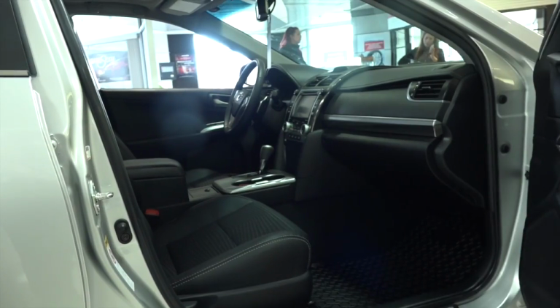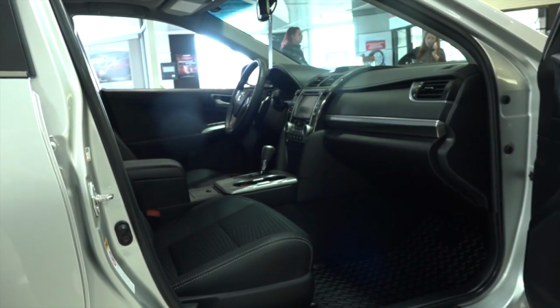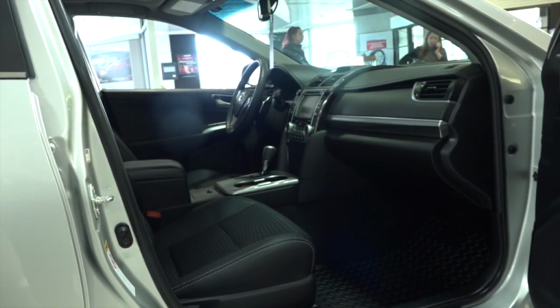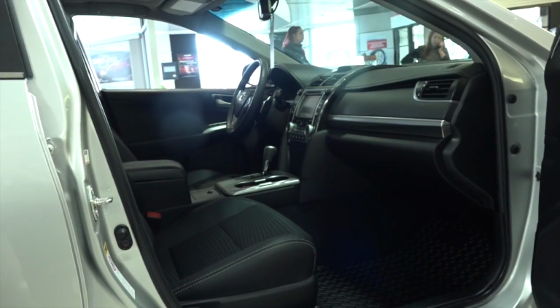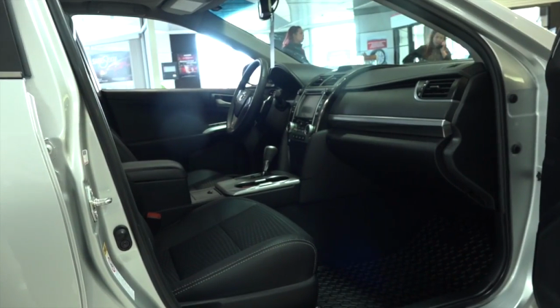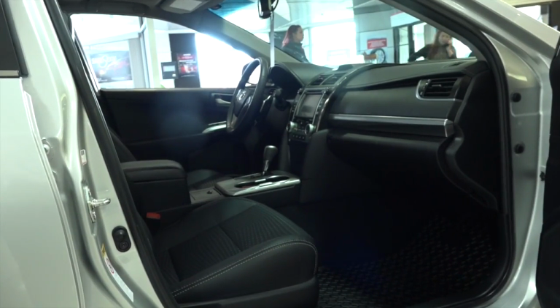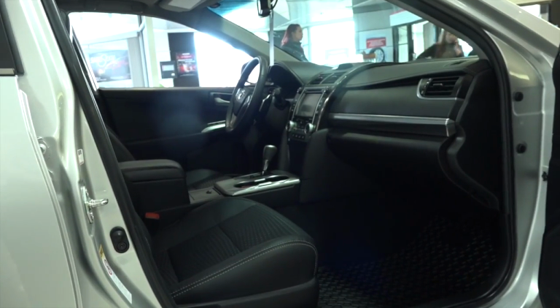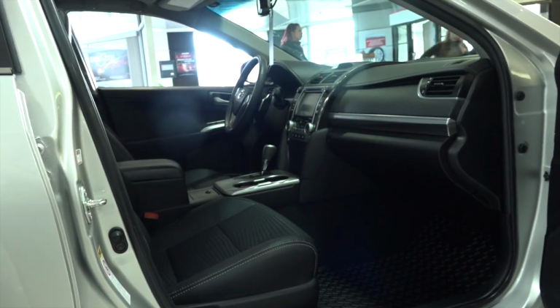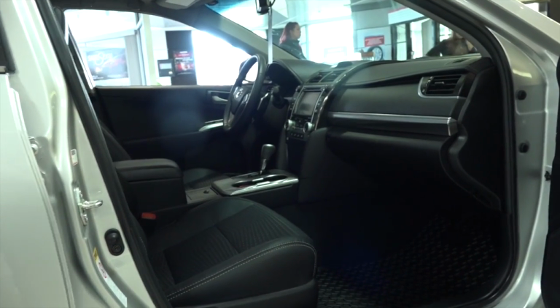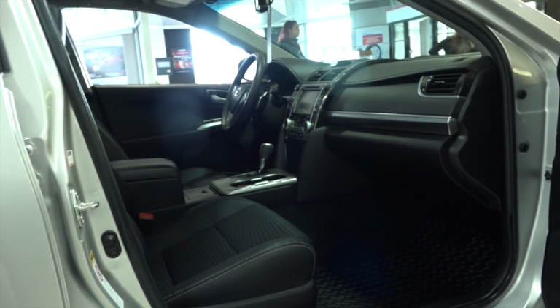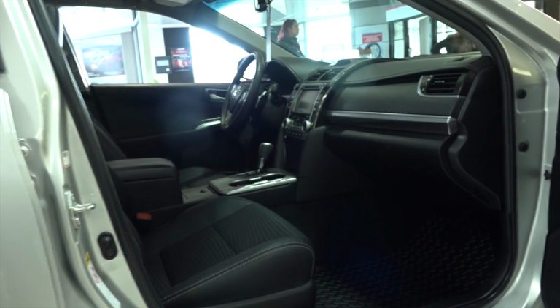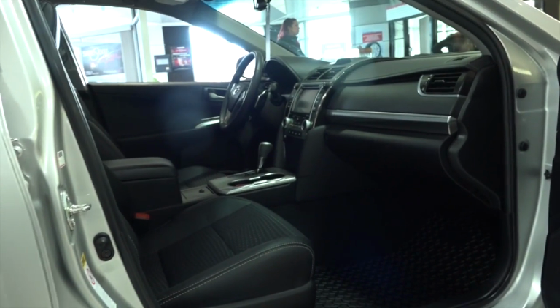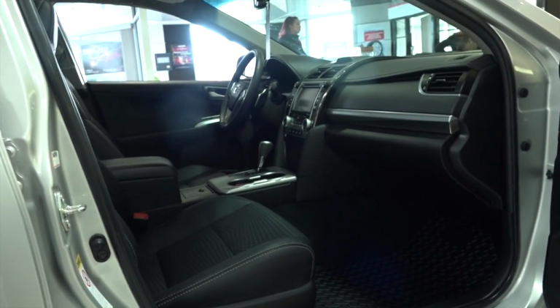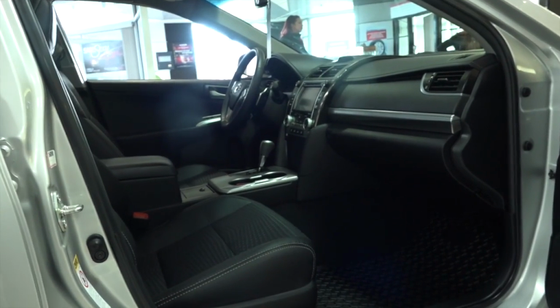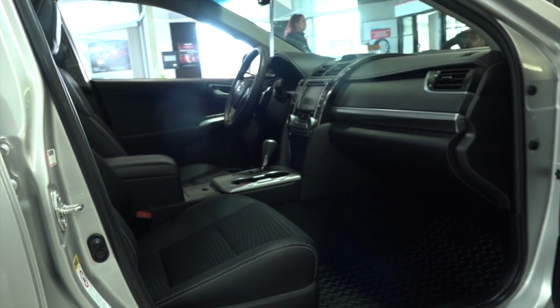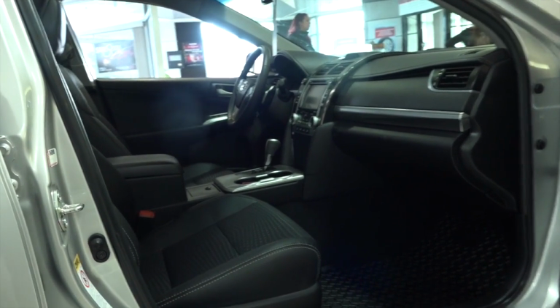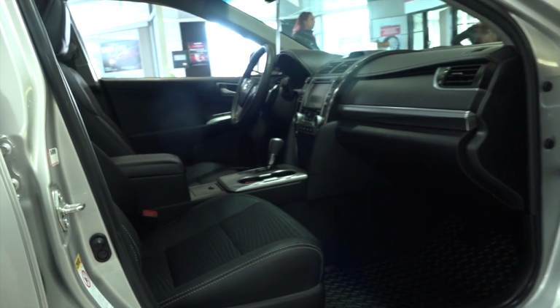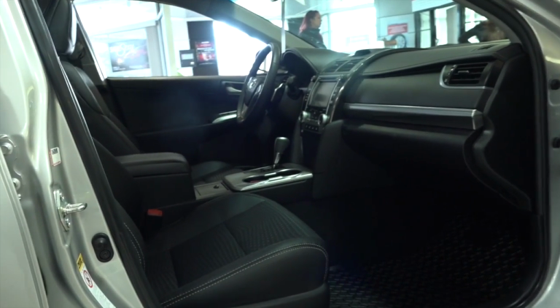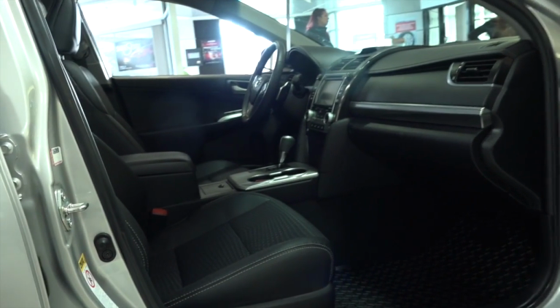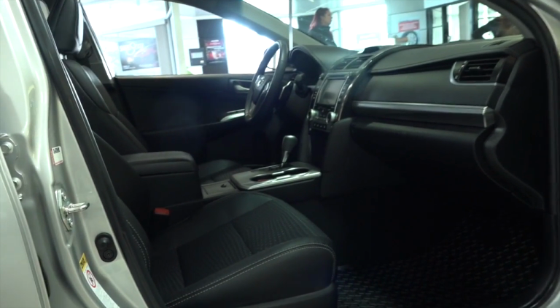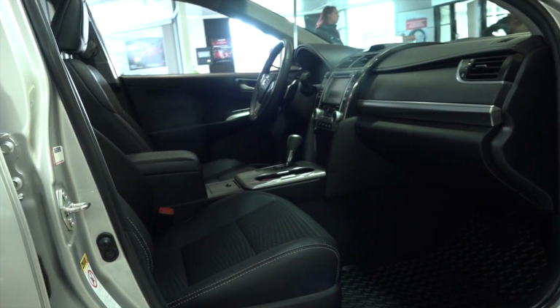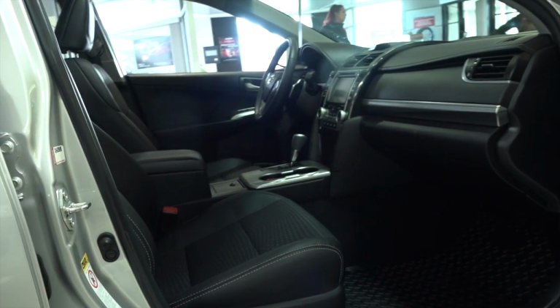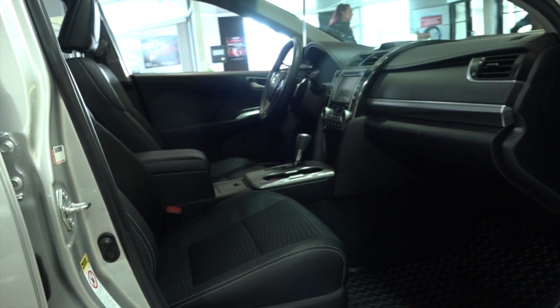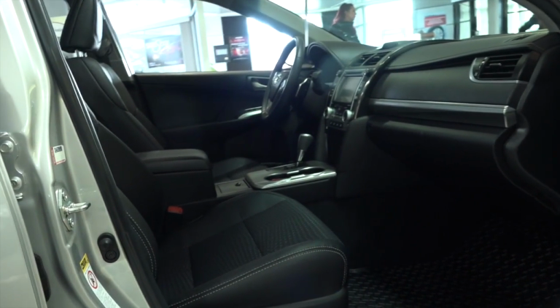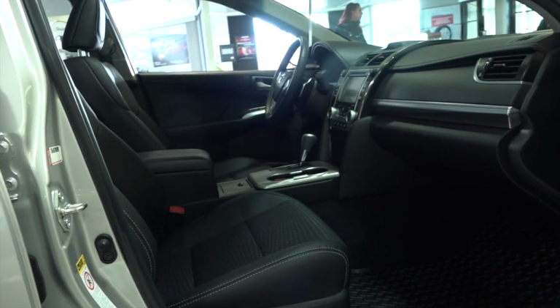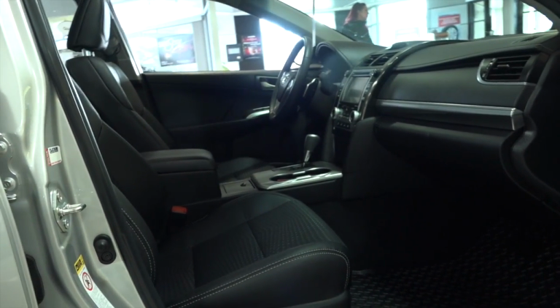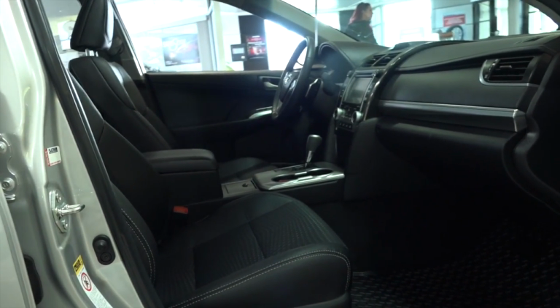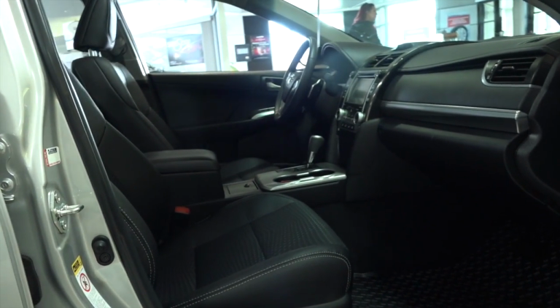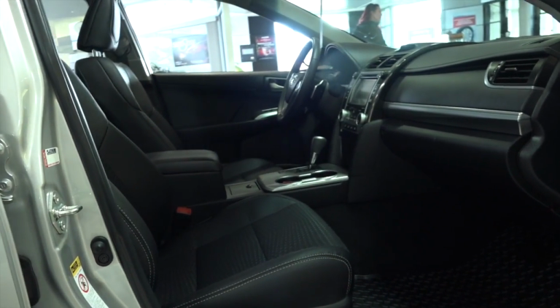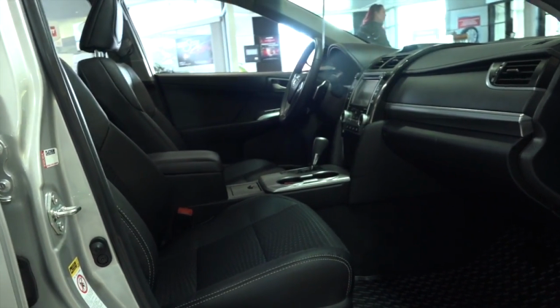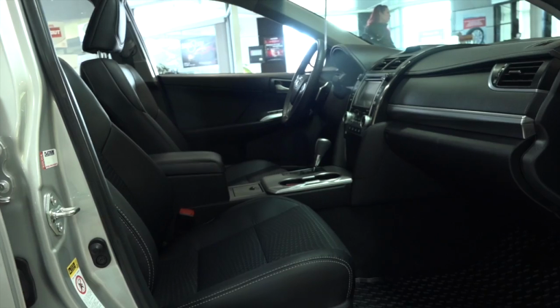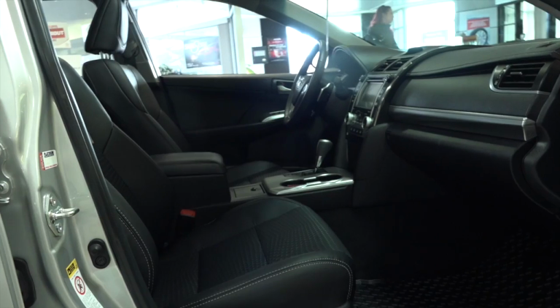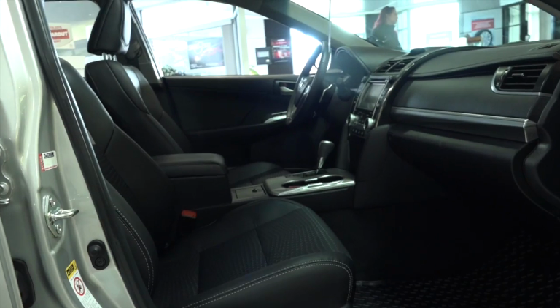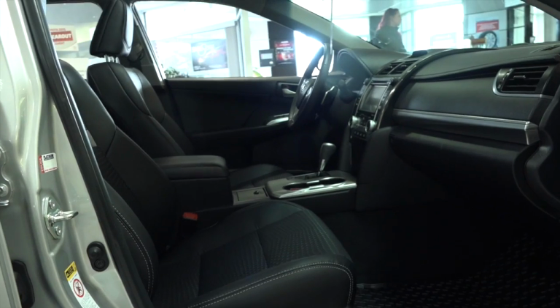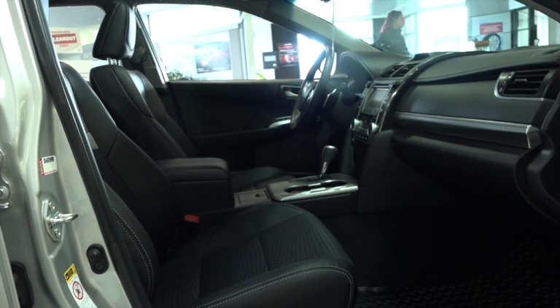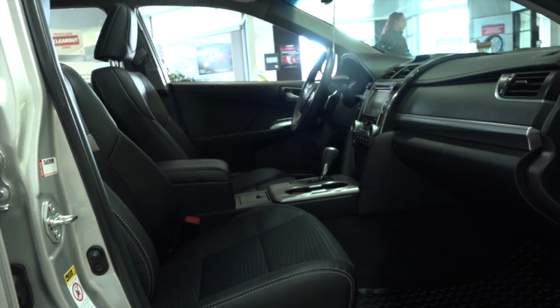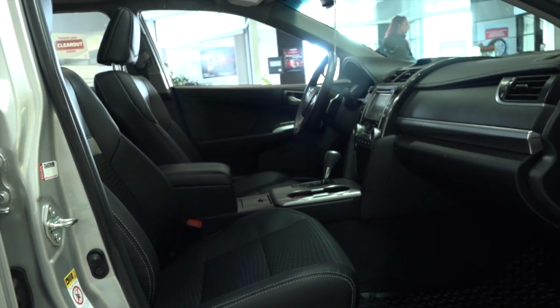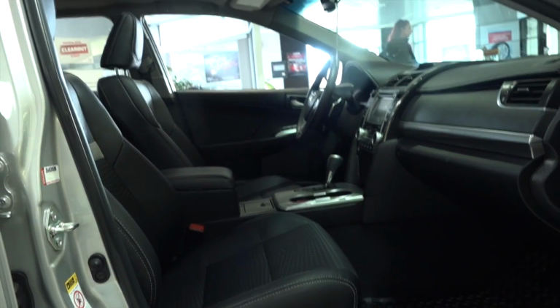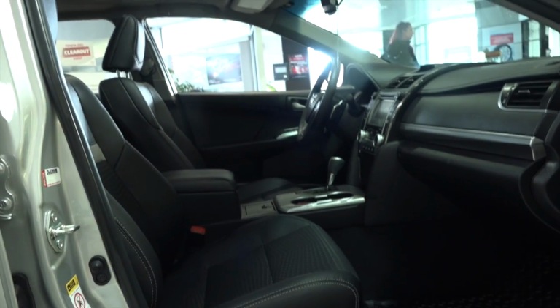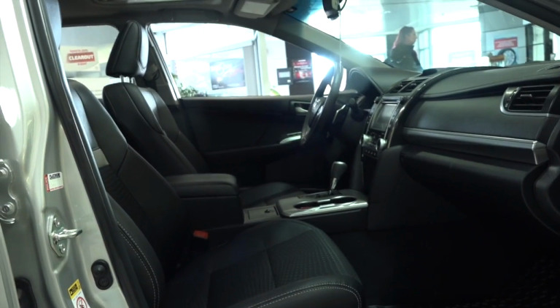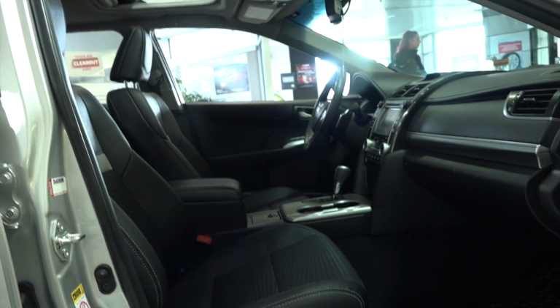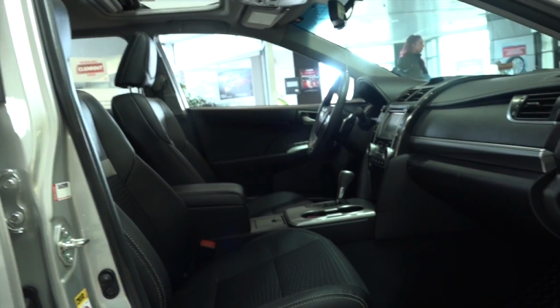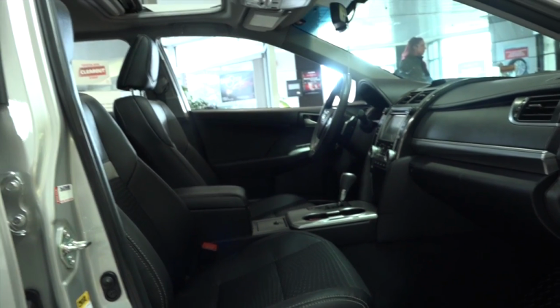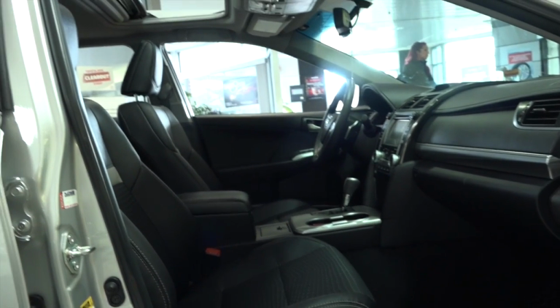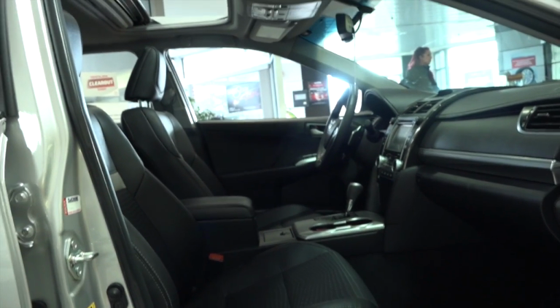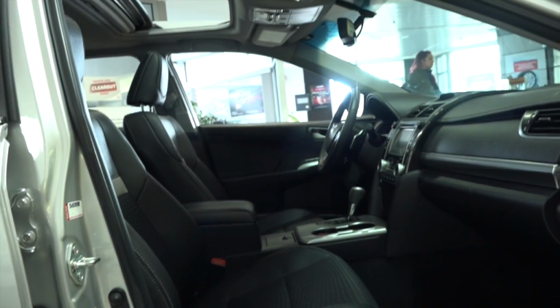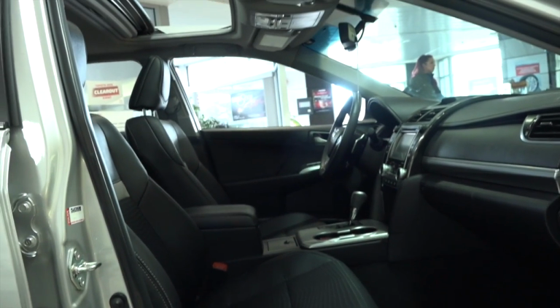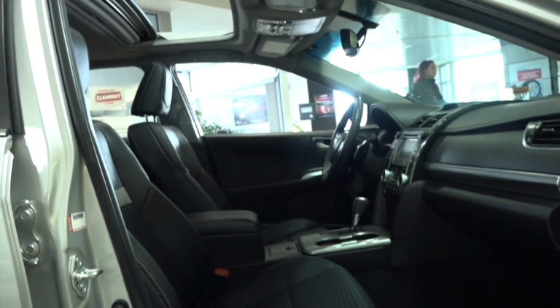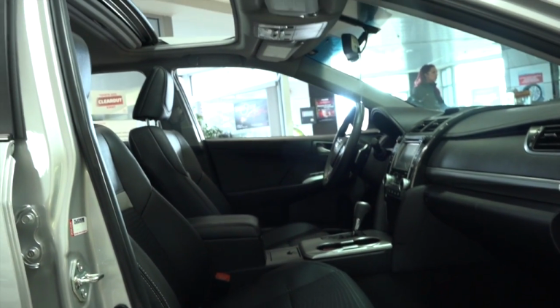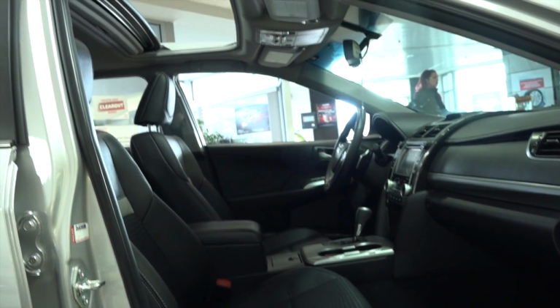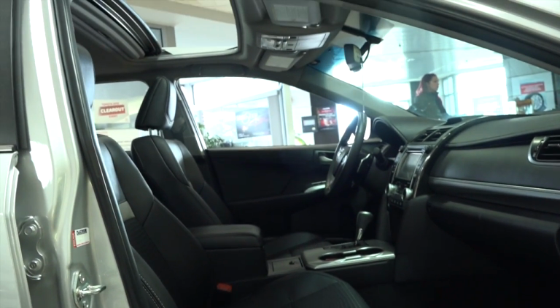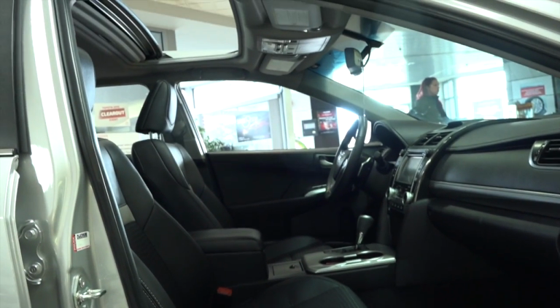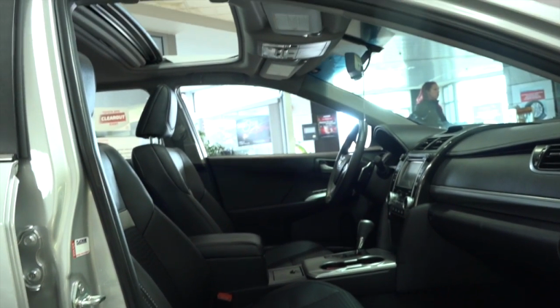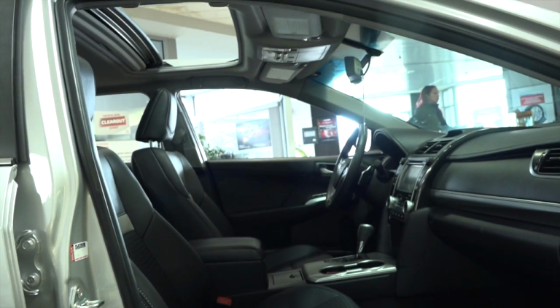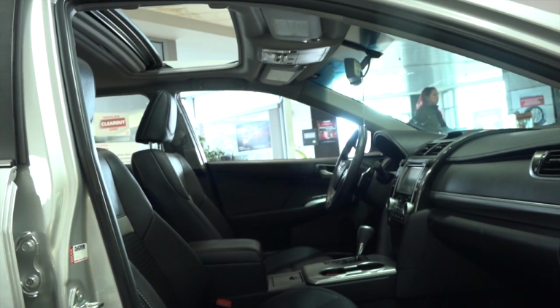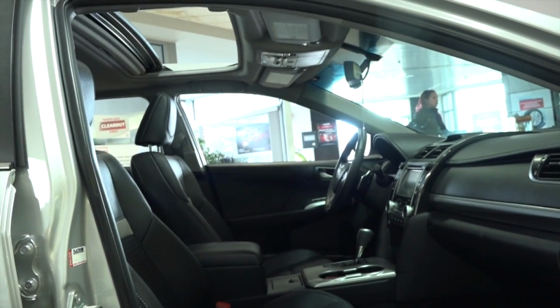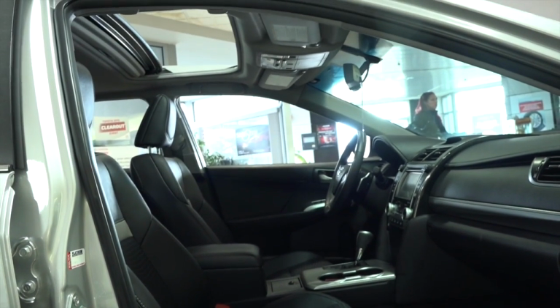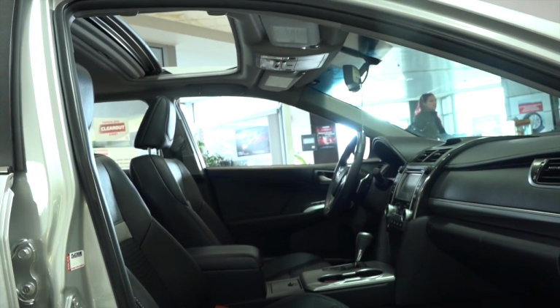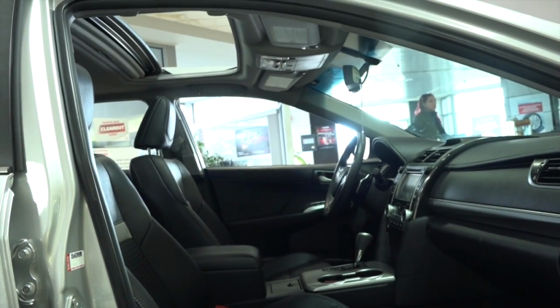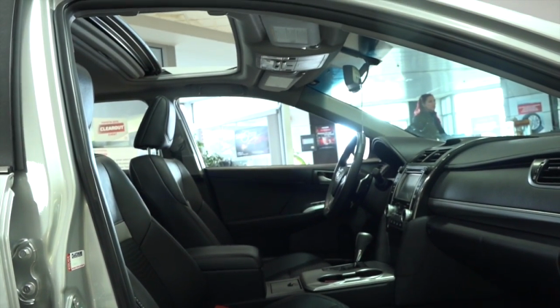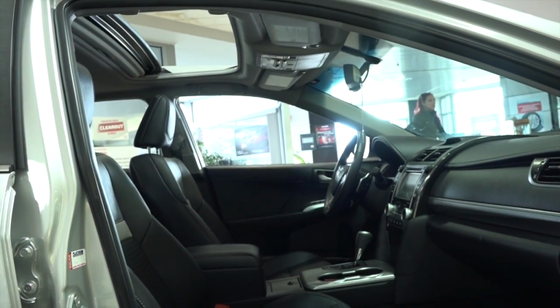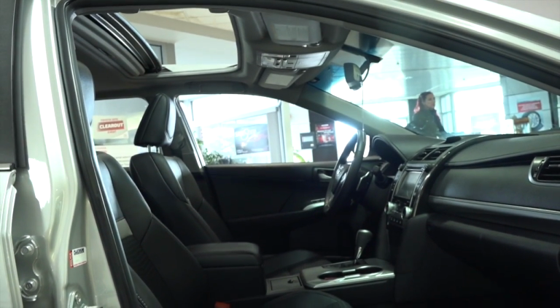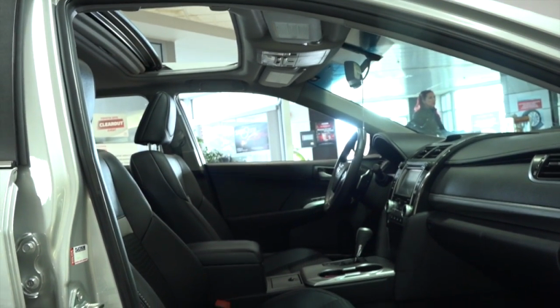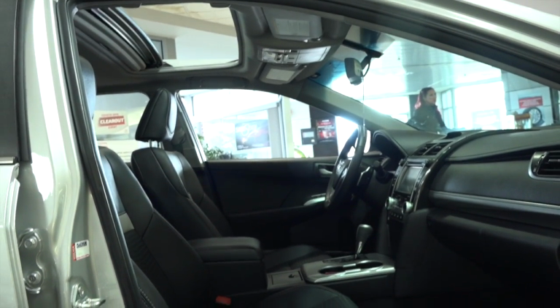This Camry benefits from the smart key system, push button start, and Toyota Star Safety System with 6 advanced accident avoidance technologies.